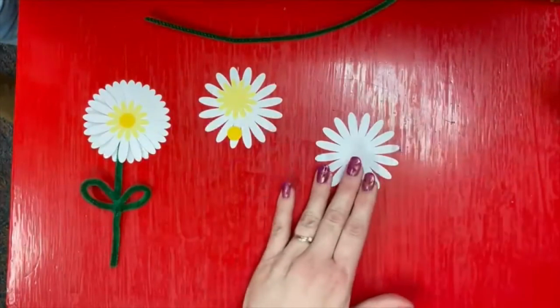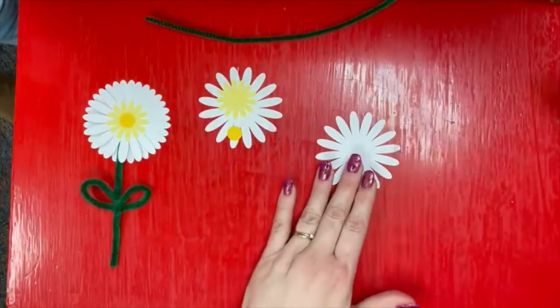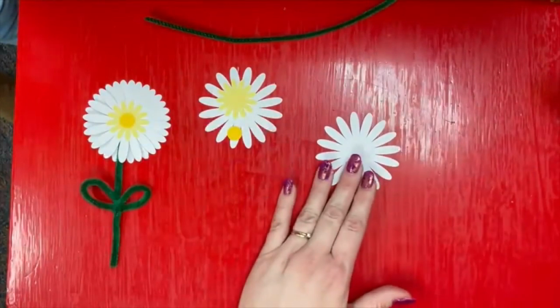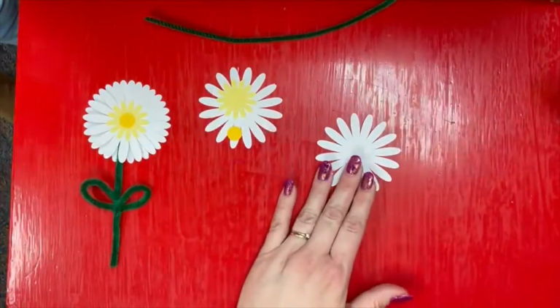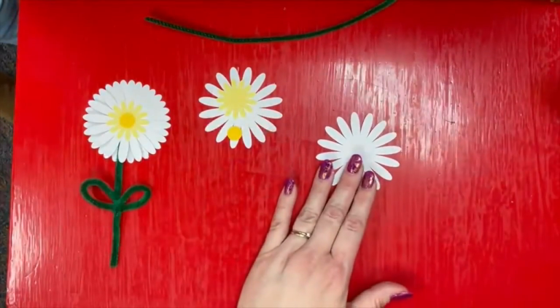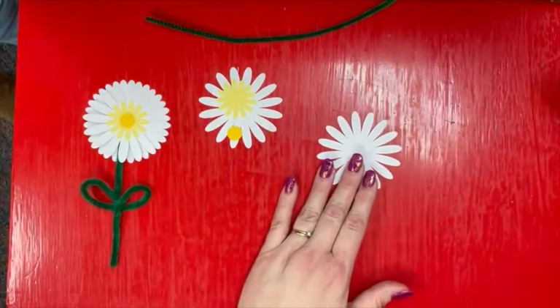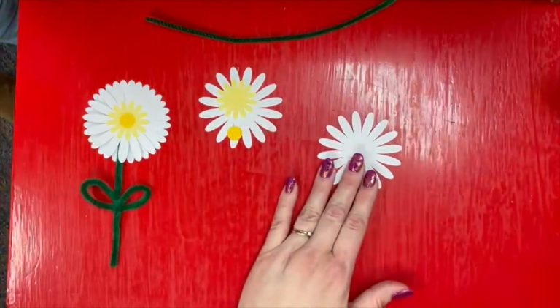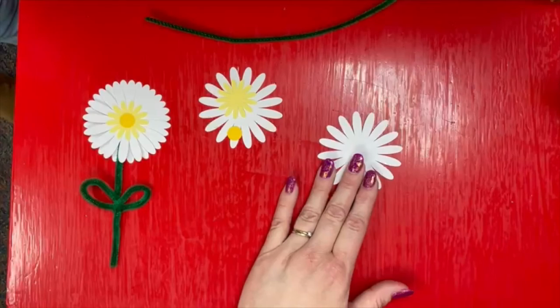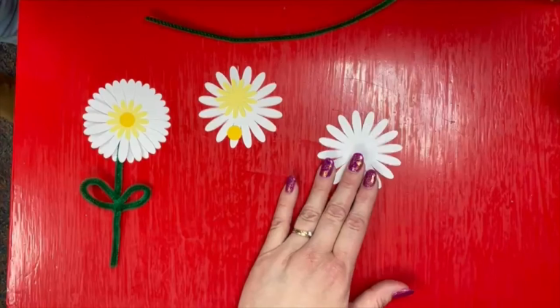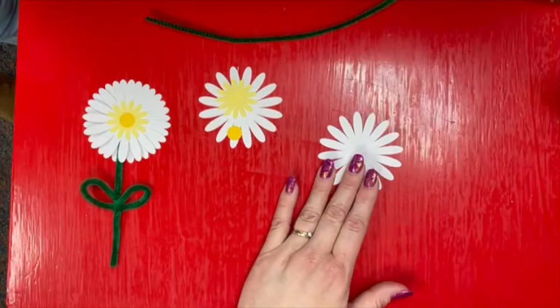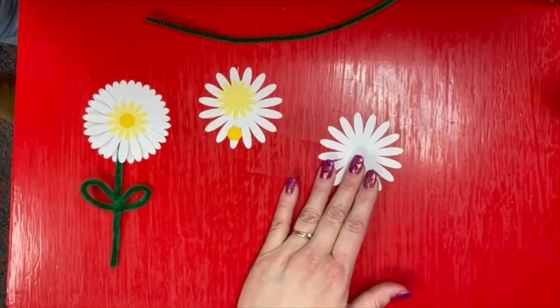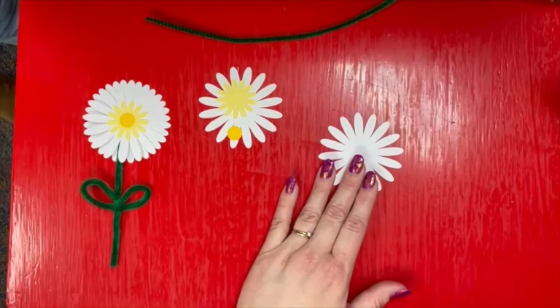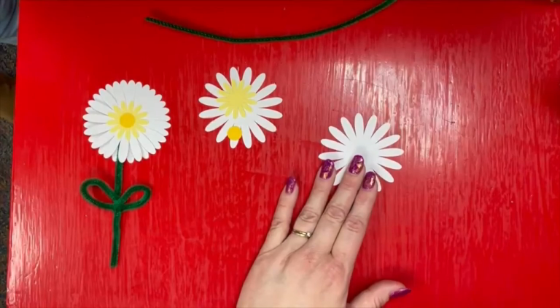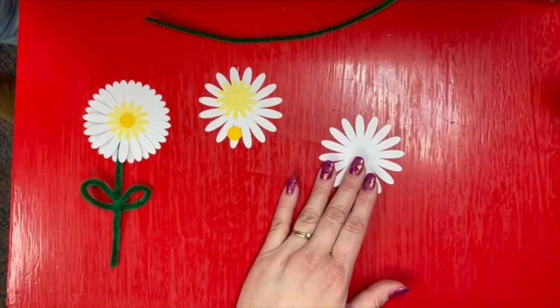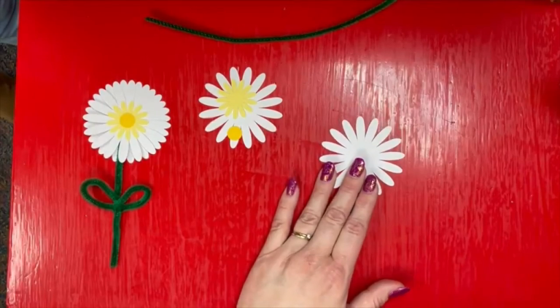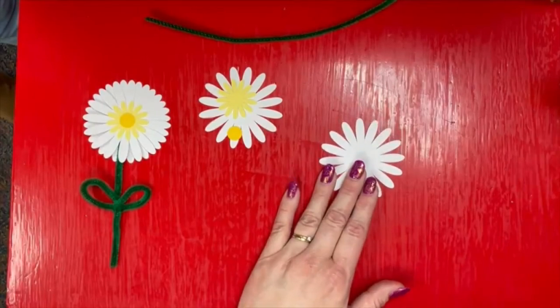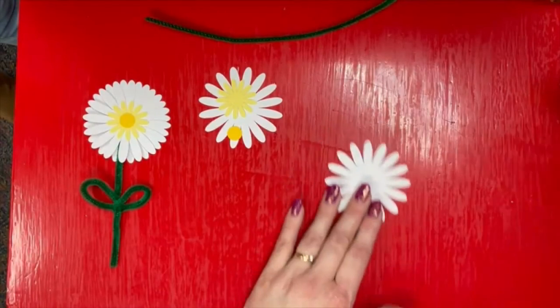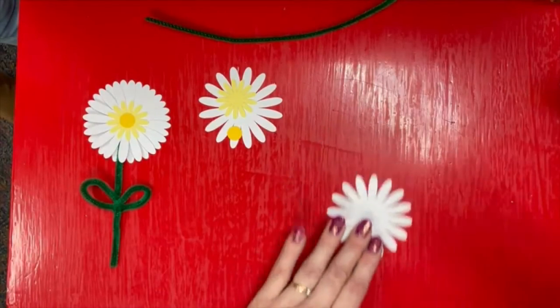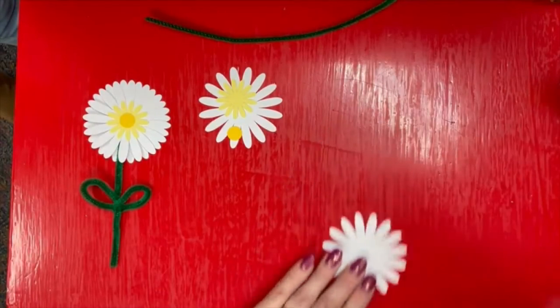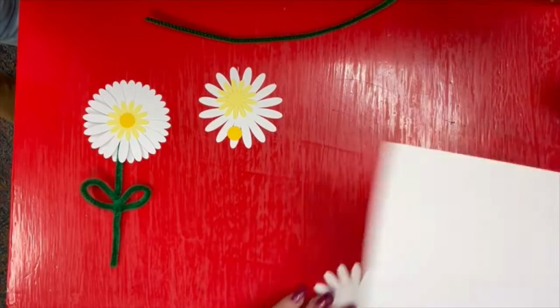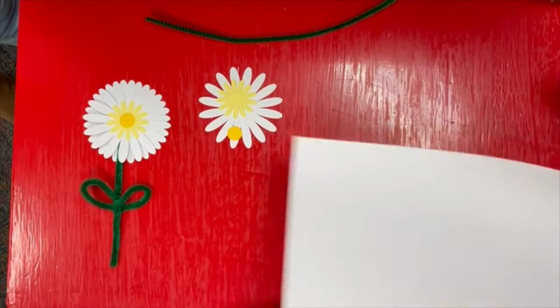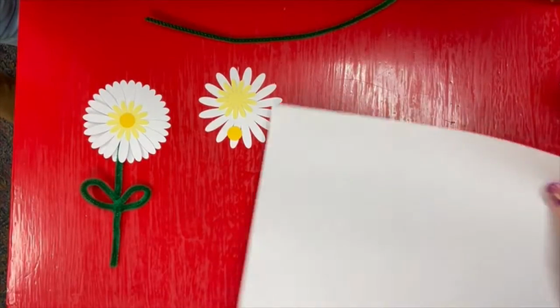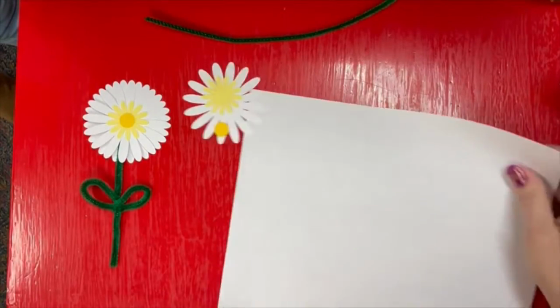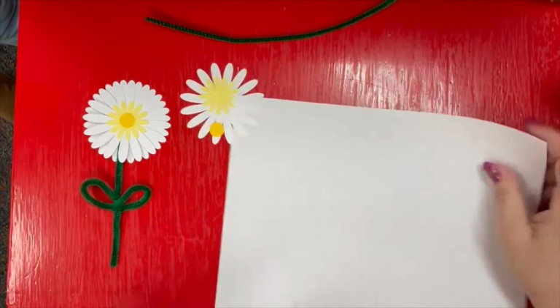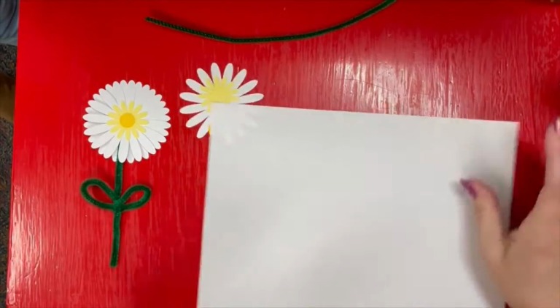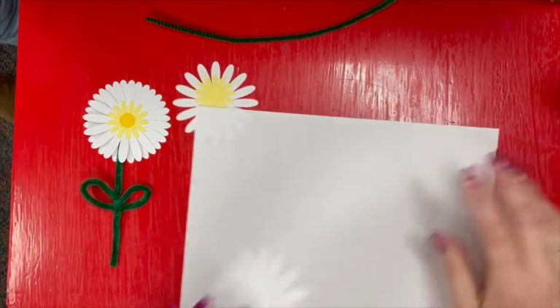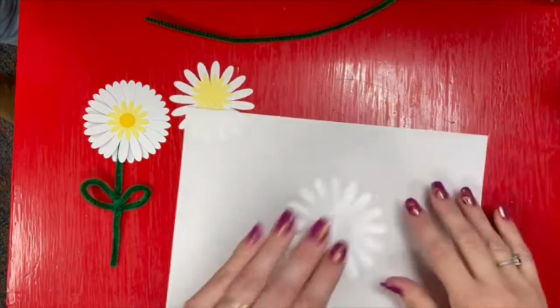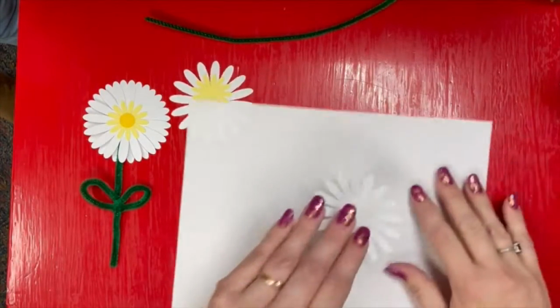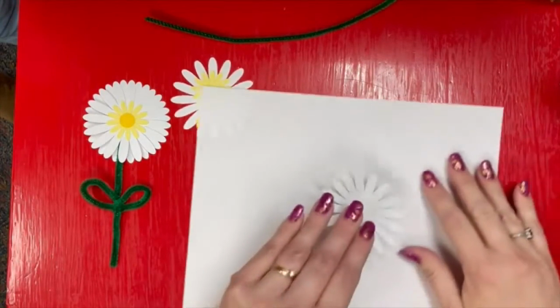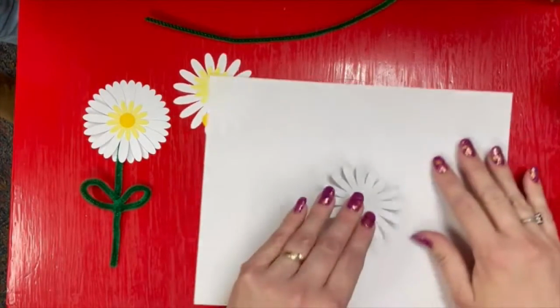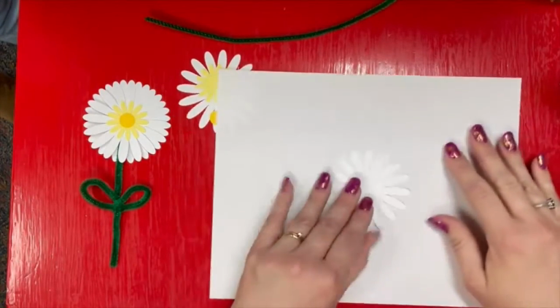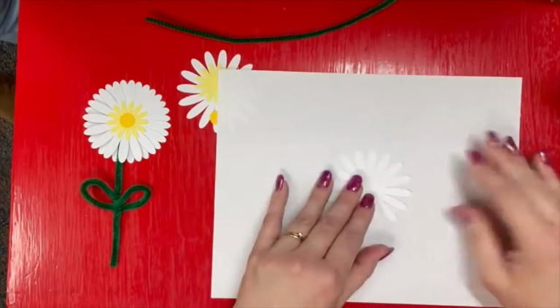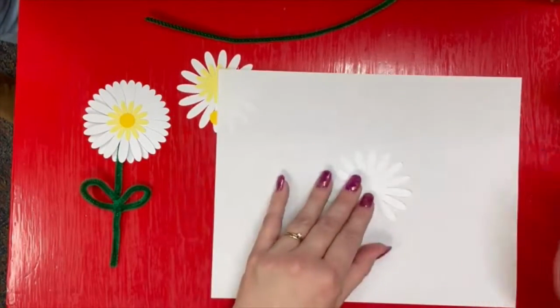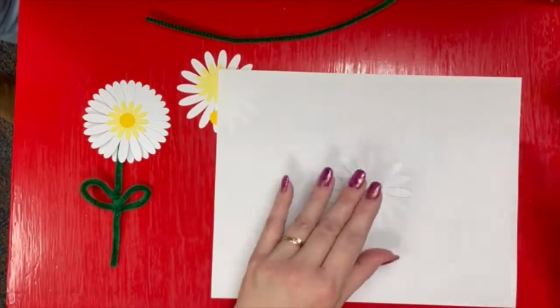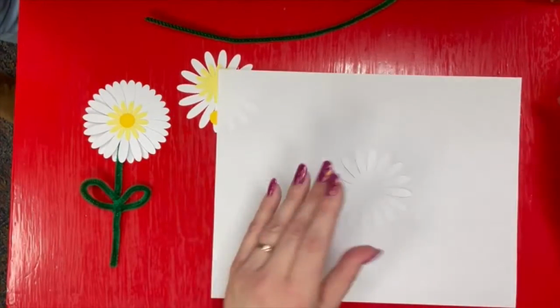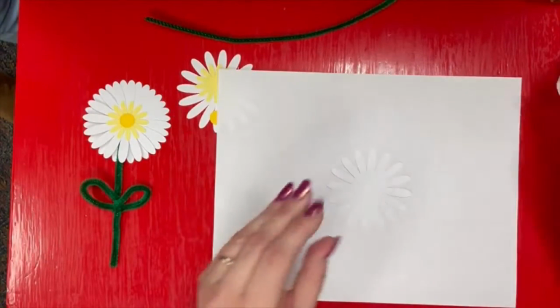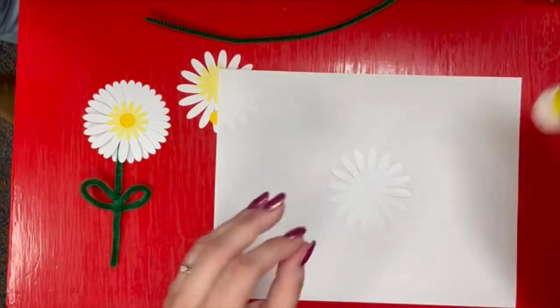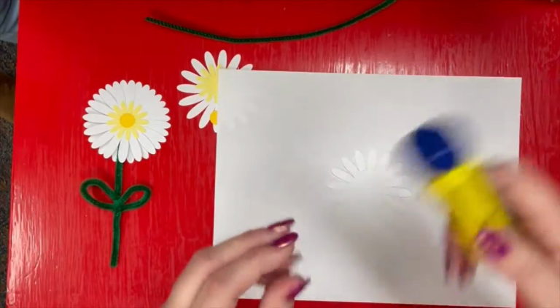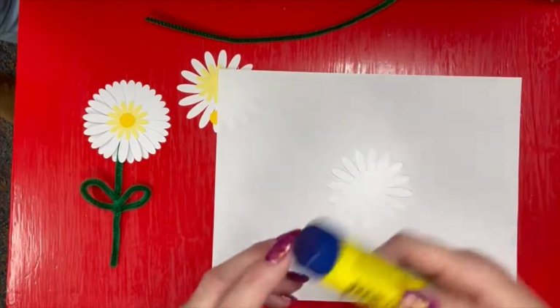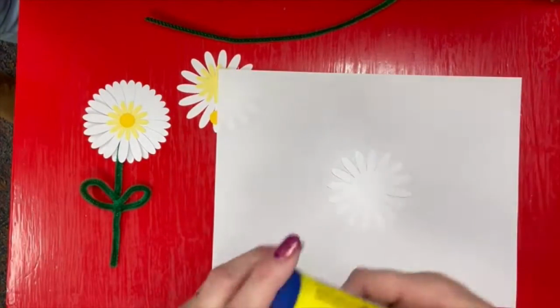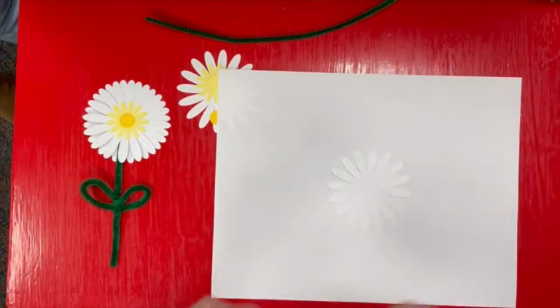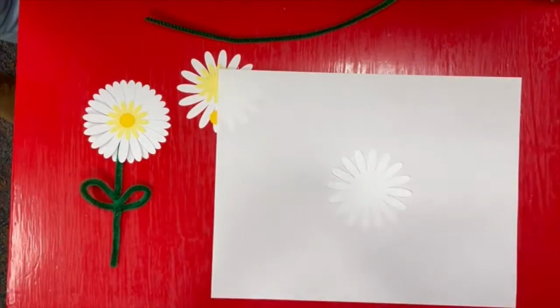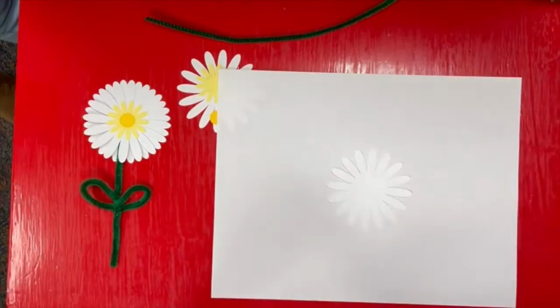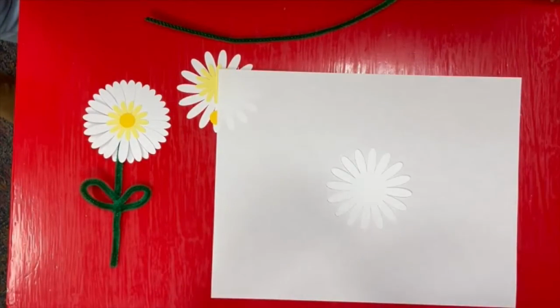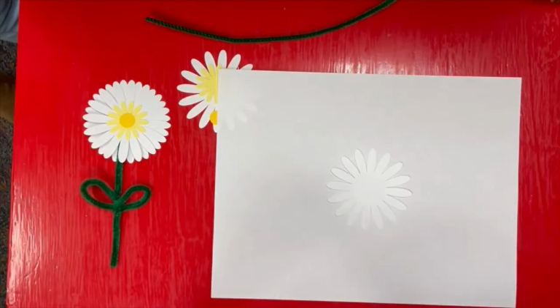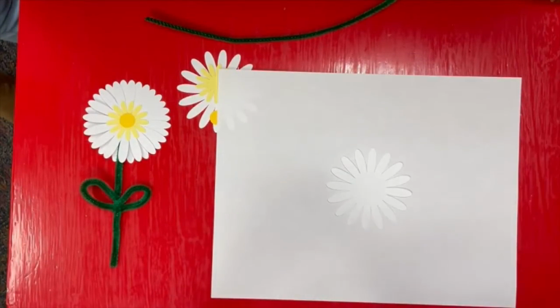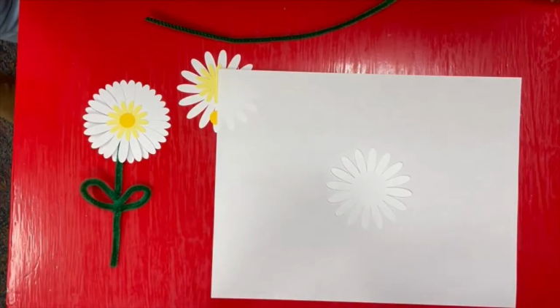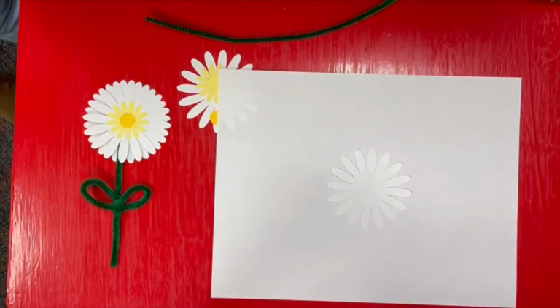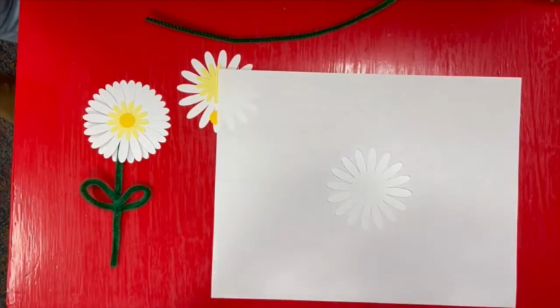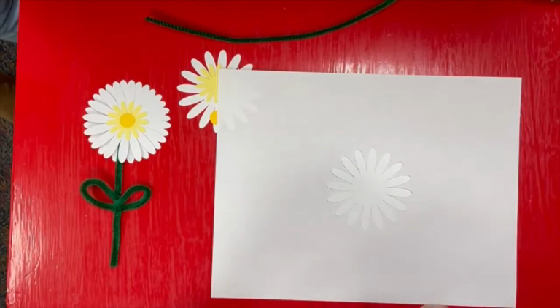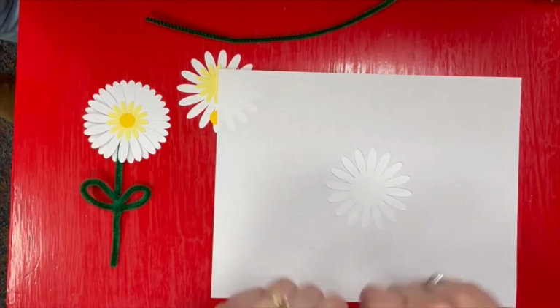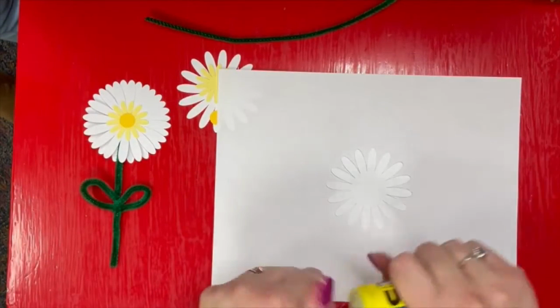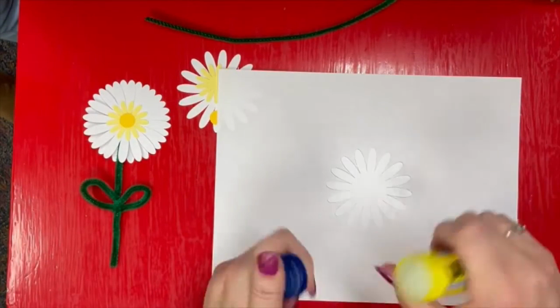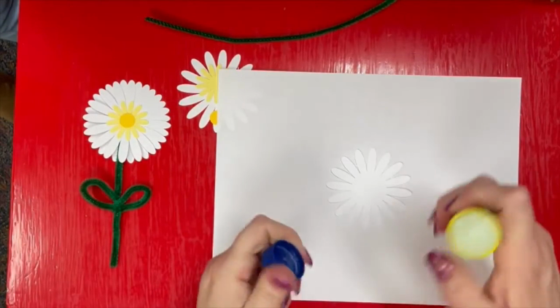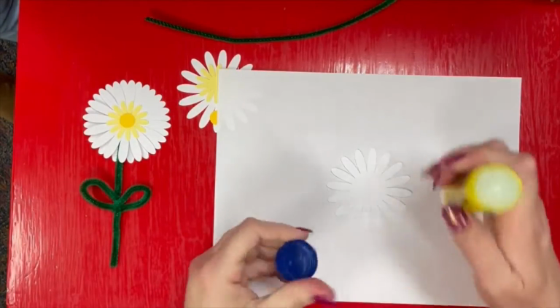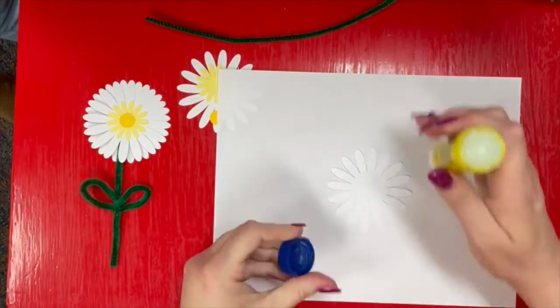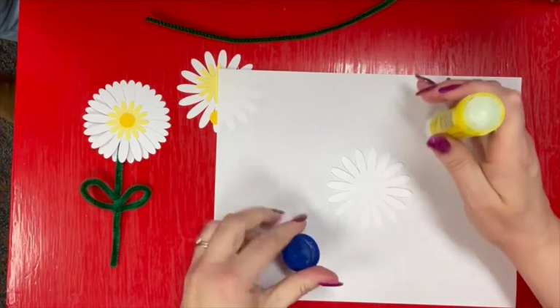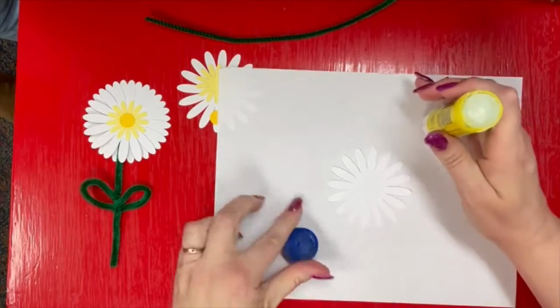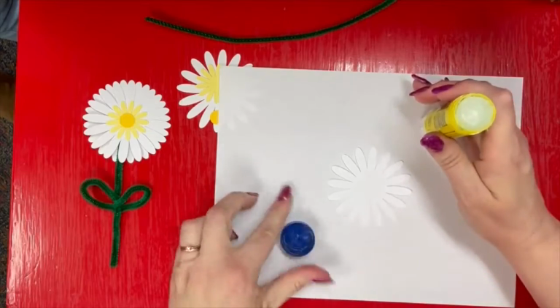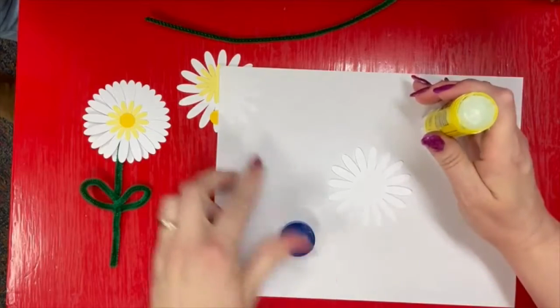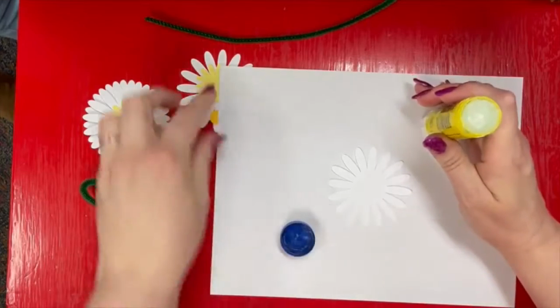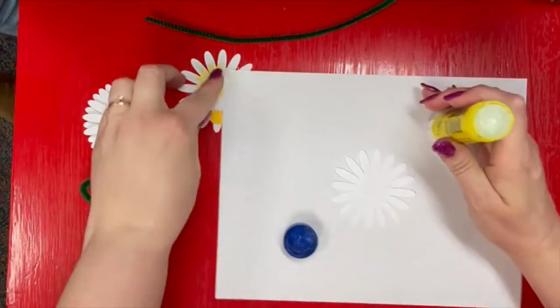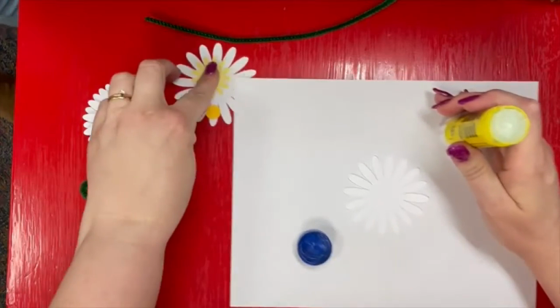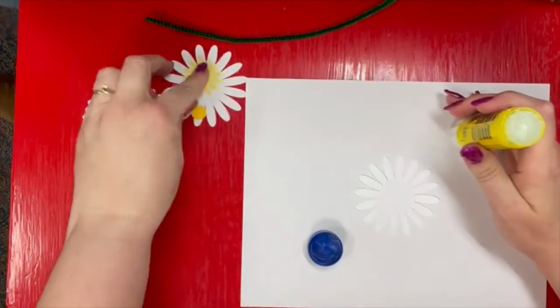Let's separate out one of the white flowers and protect our work surface. We're going to use a little bit of glue — I like a glue stick.